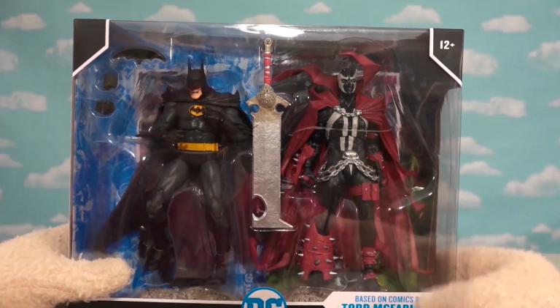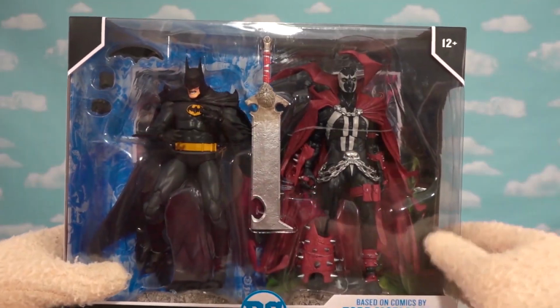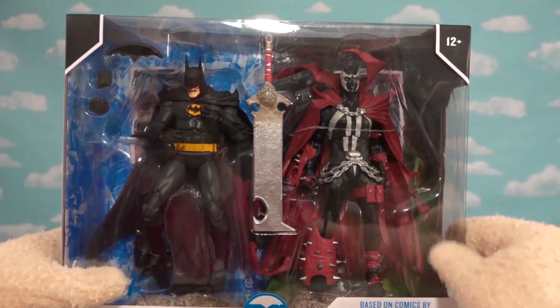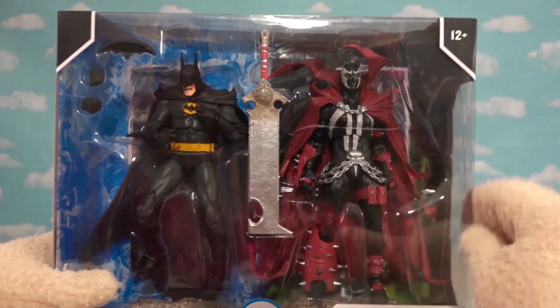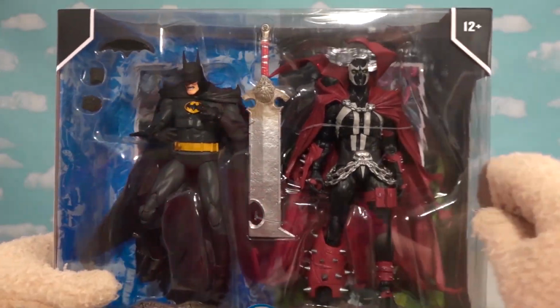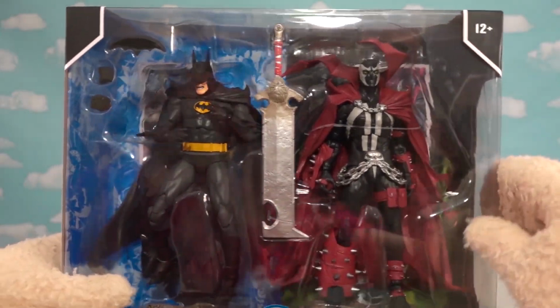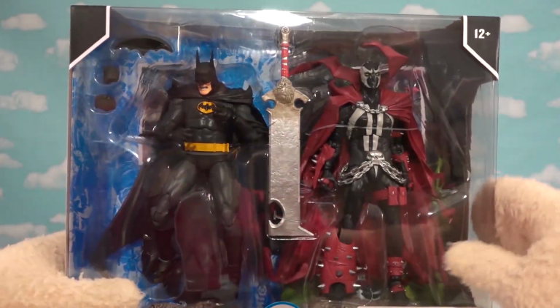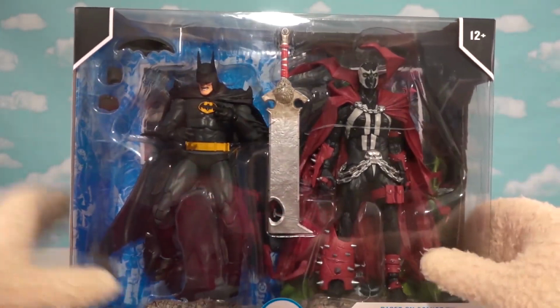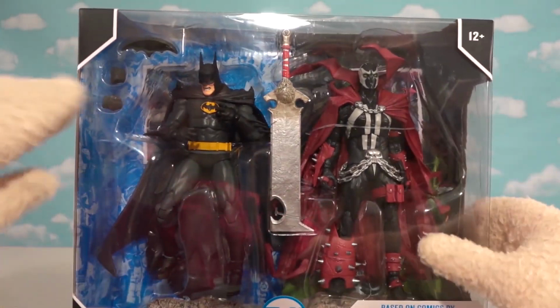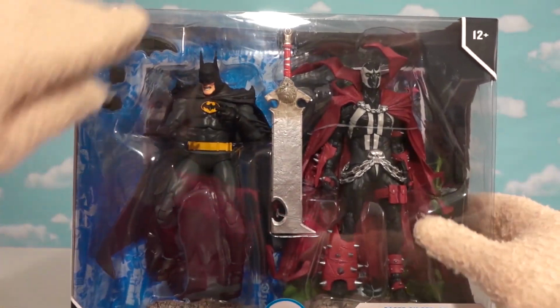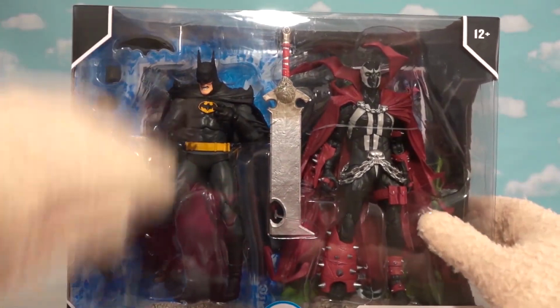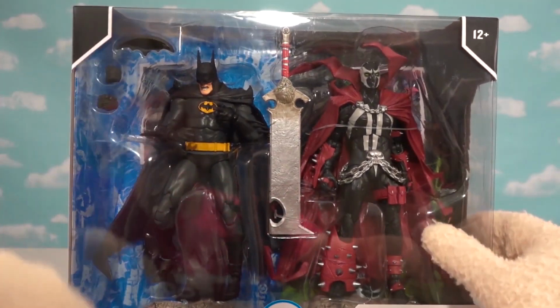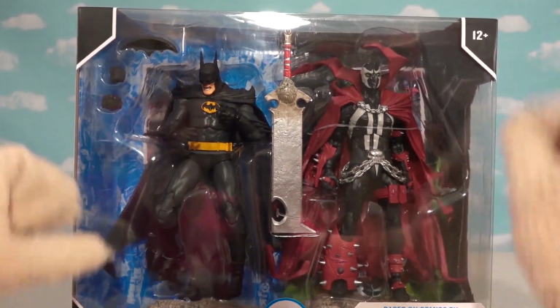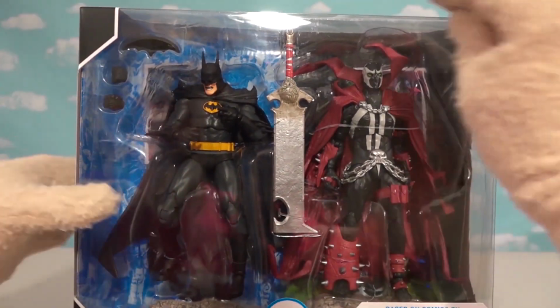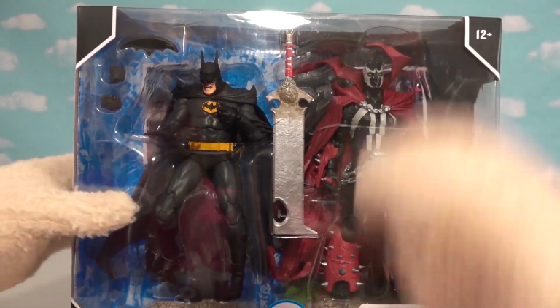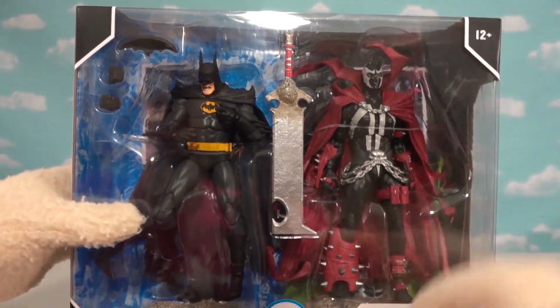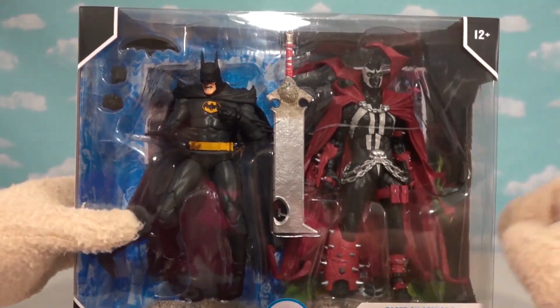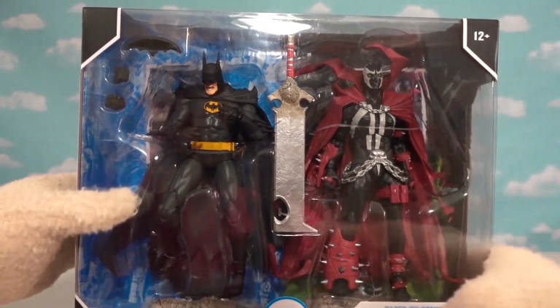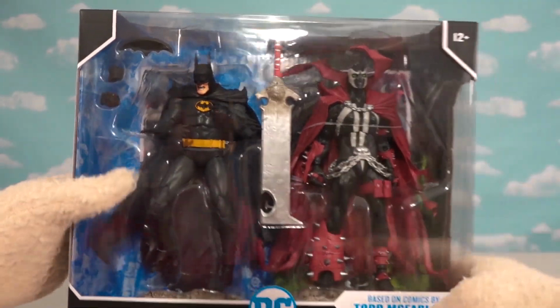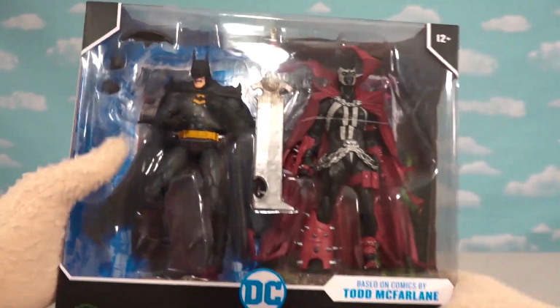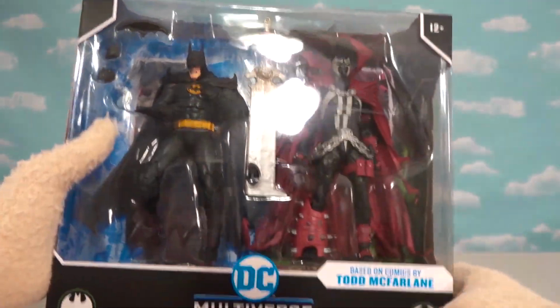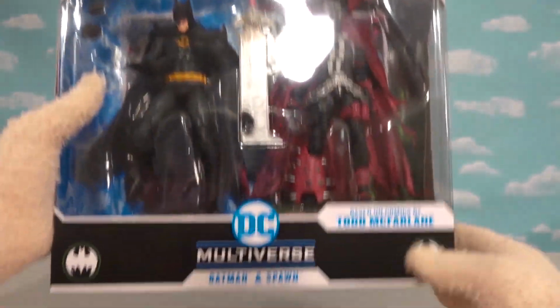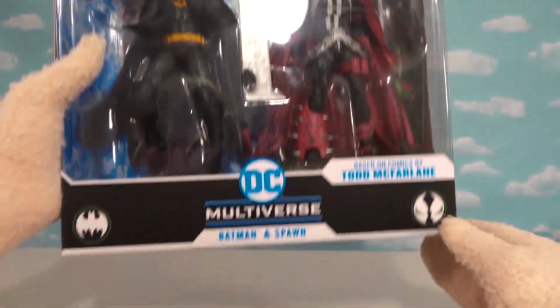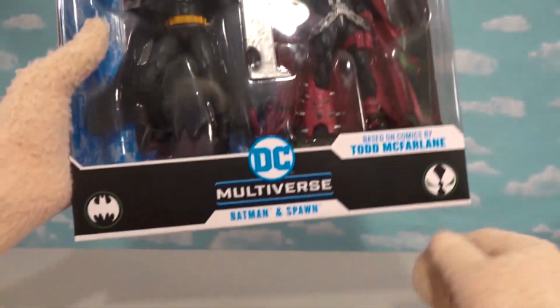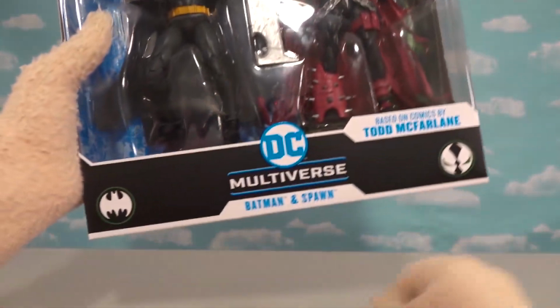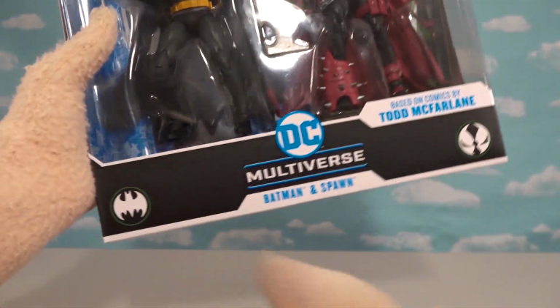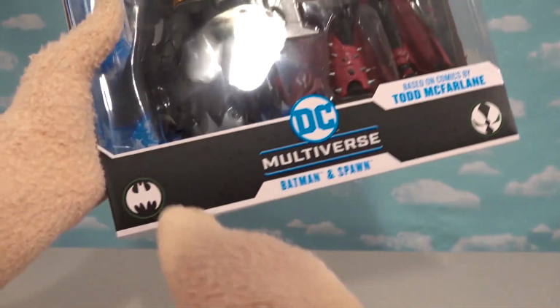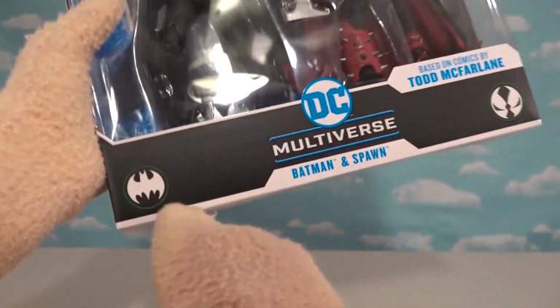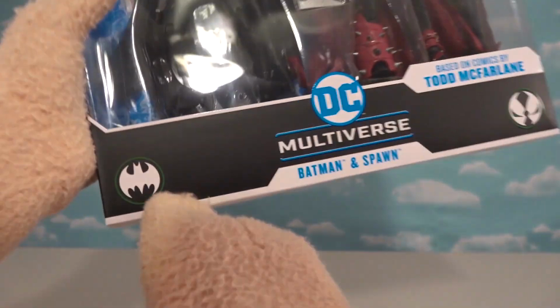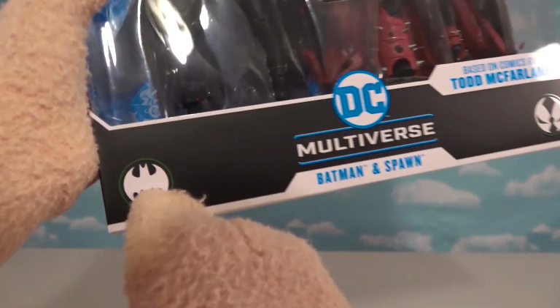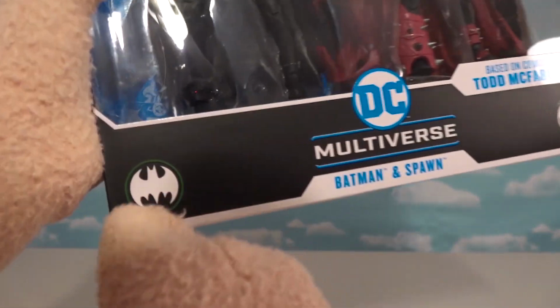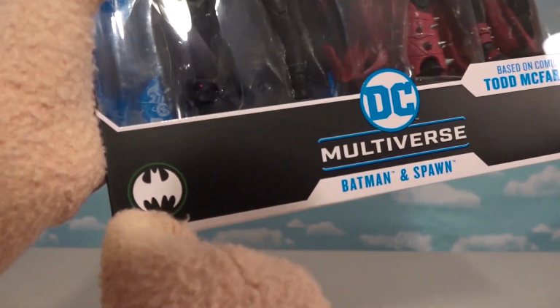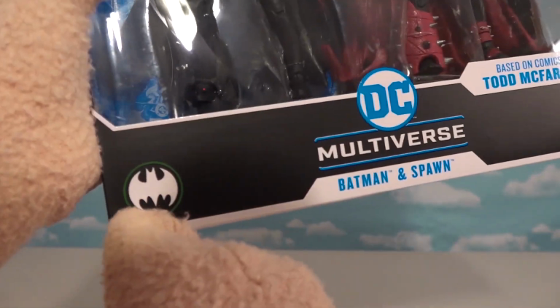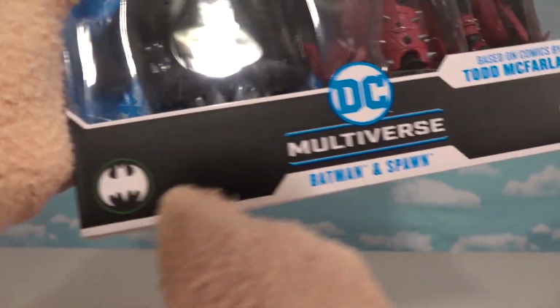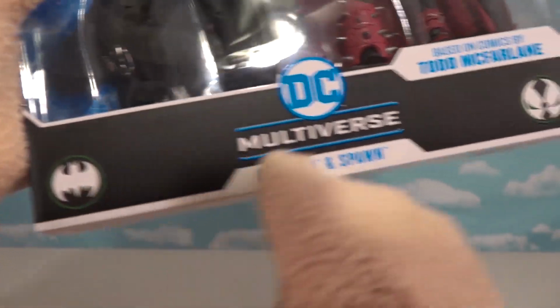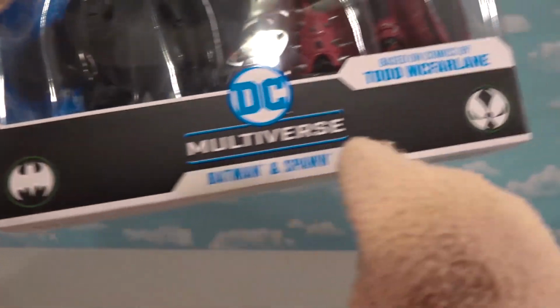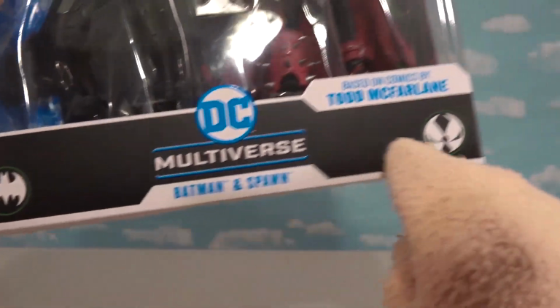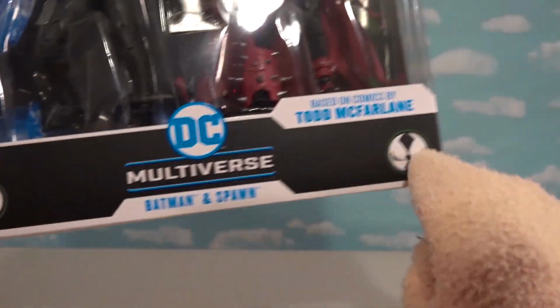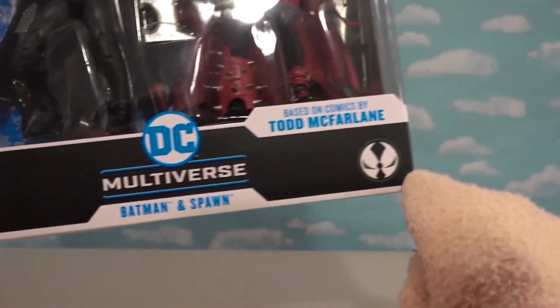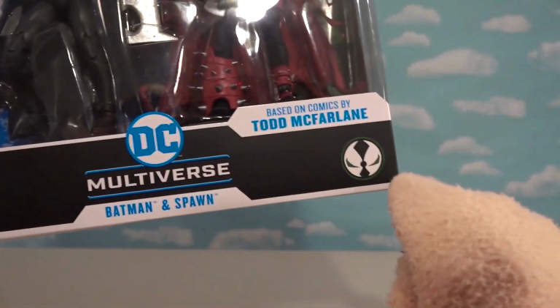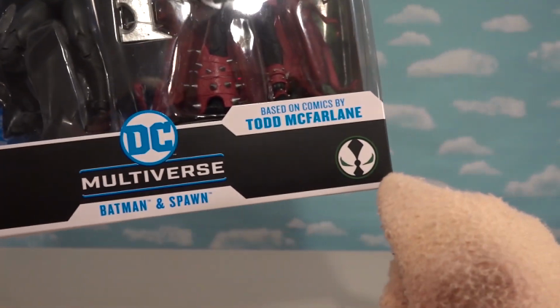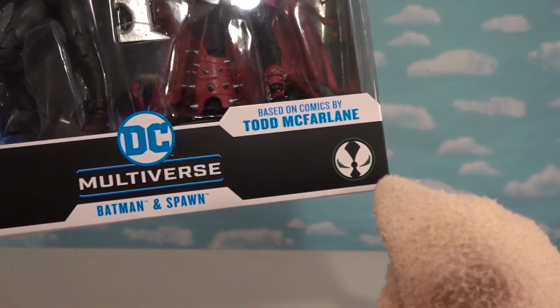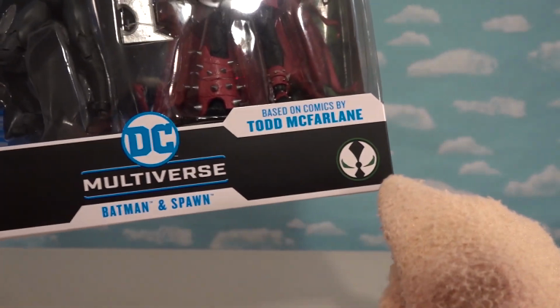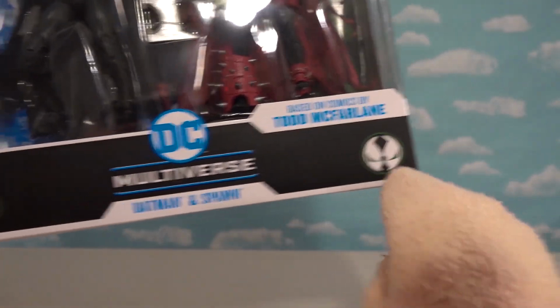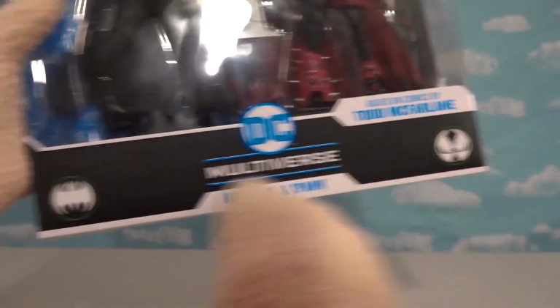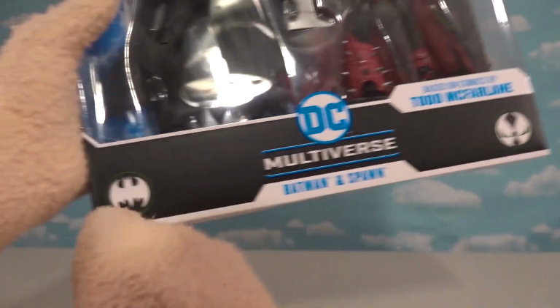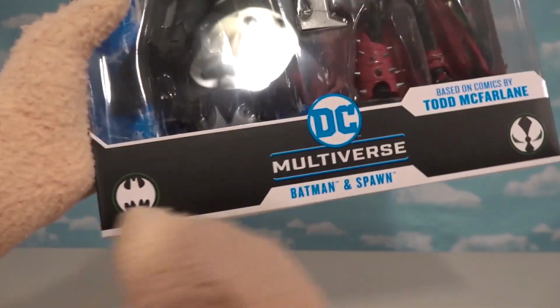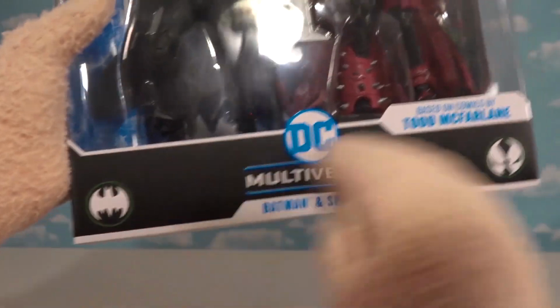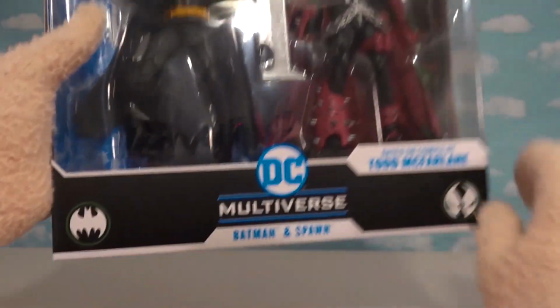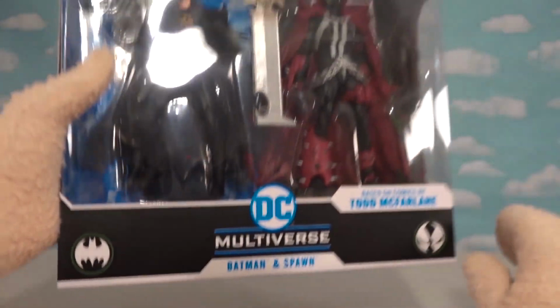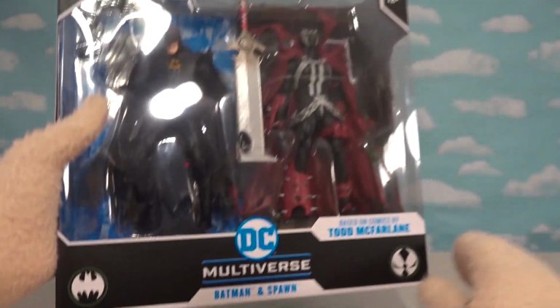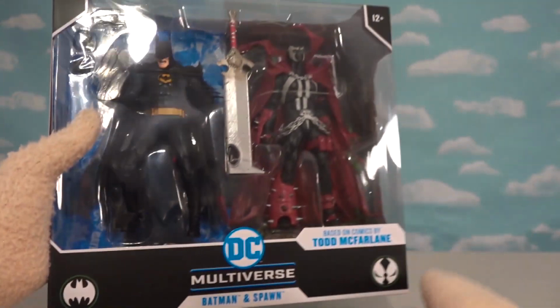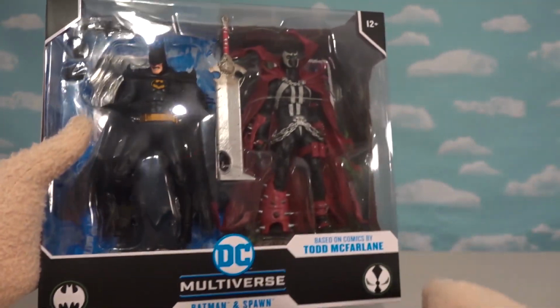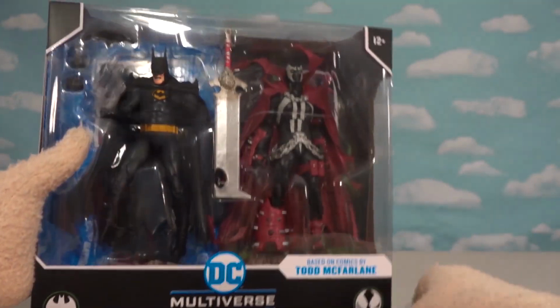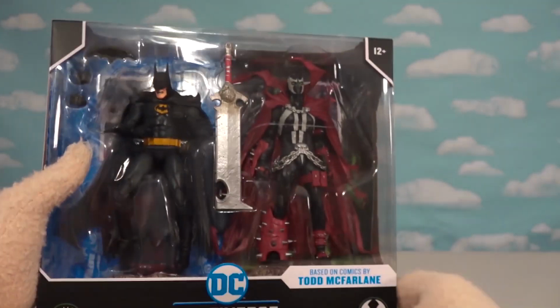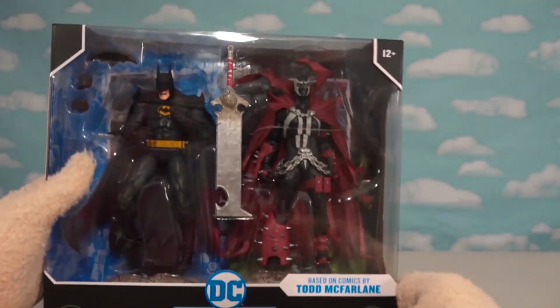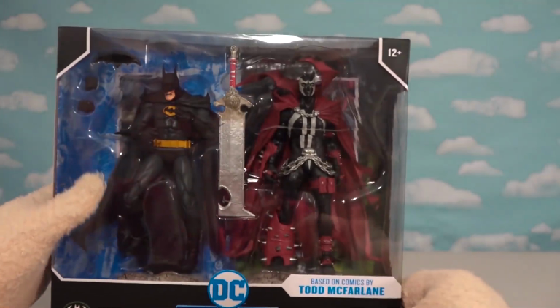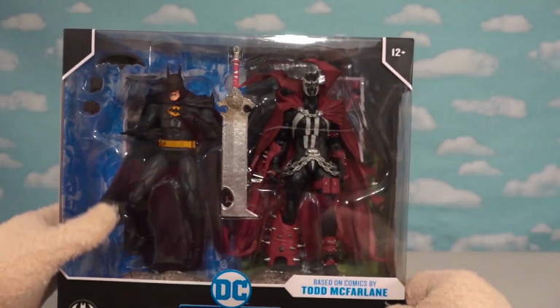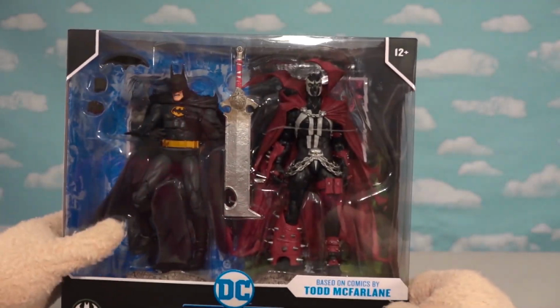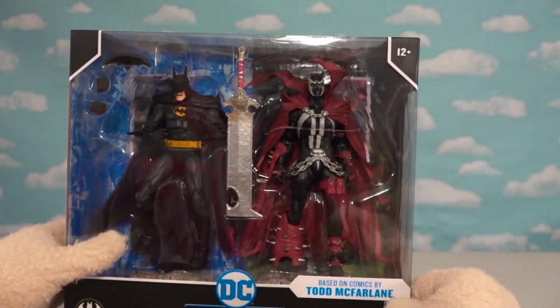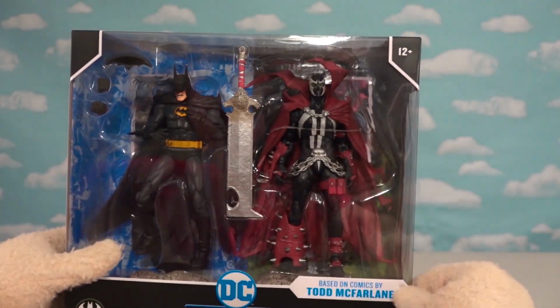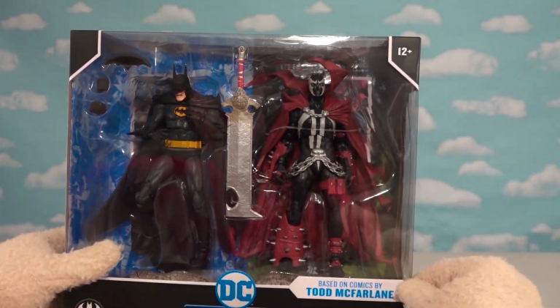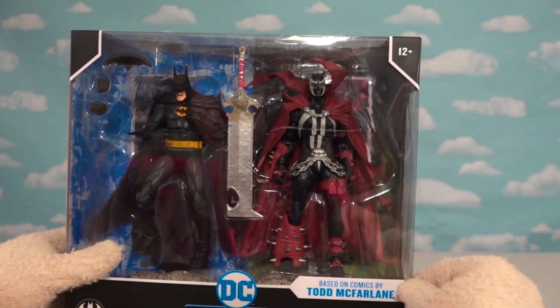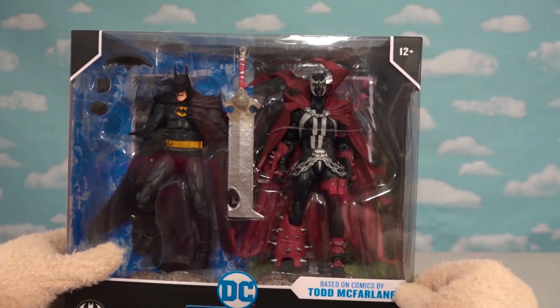I love how one side of the packaging is blue and the other side is red. We've got the symbols — the Spawn symbol and the Bat symbol — on either side.